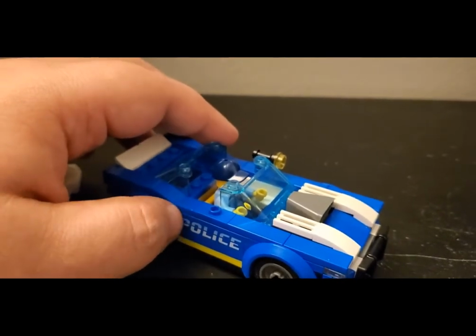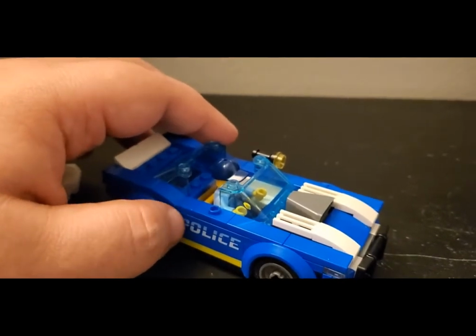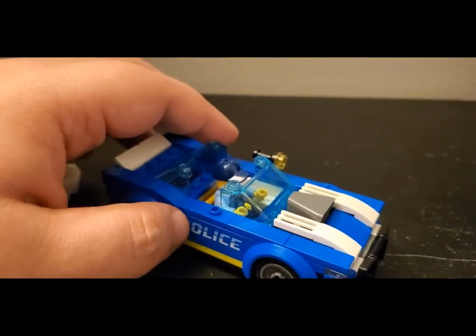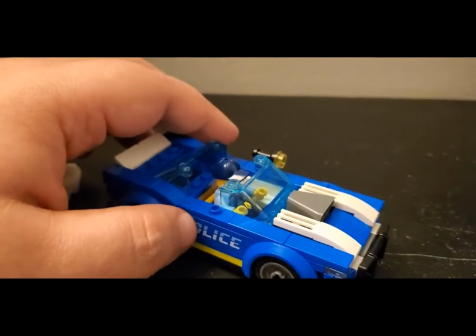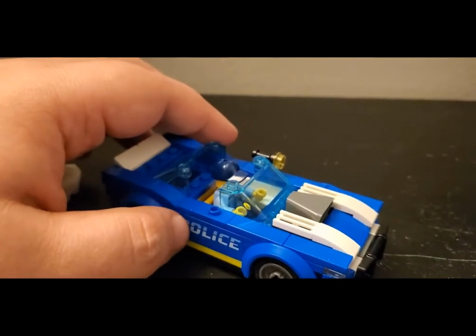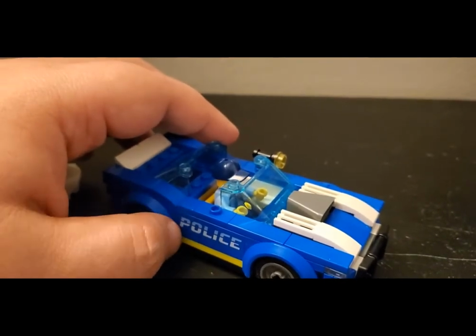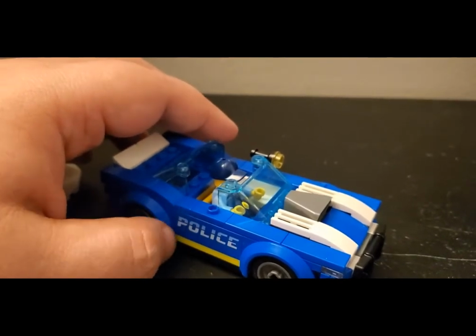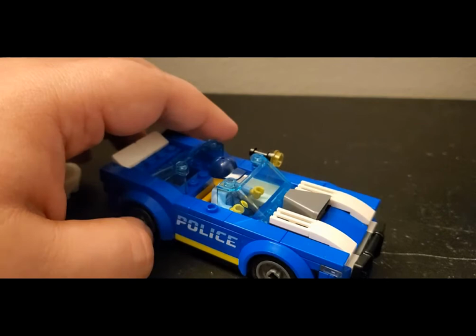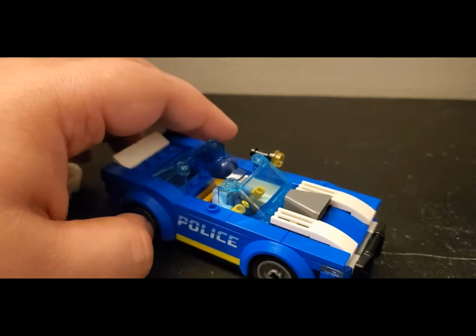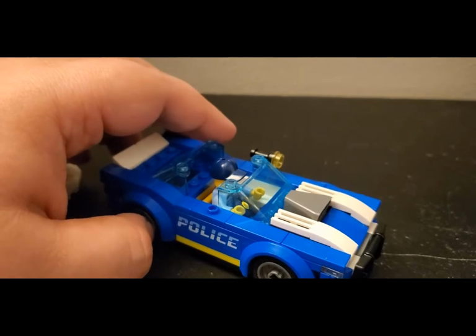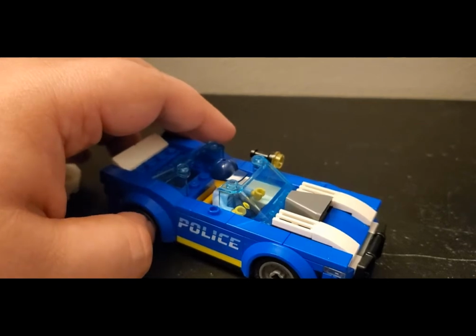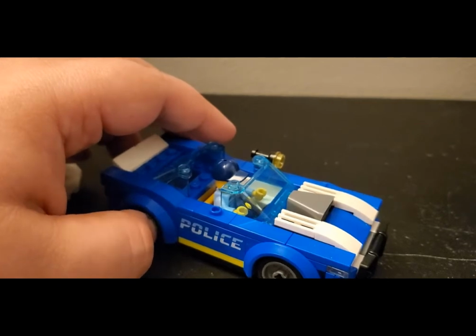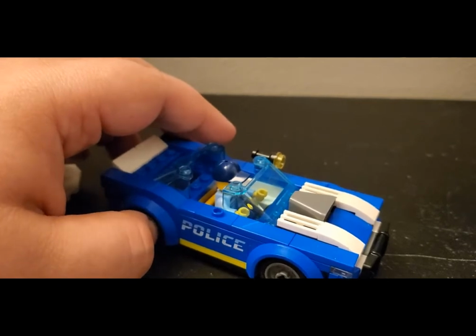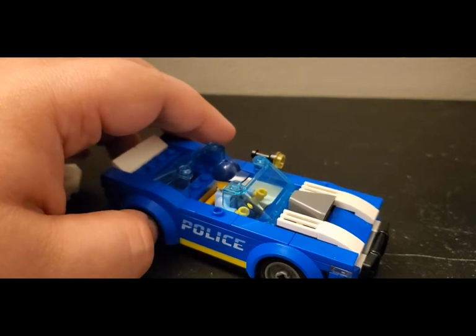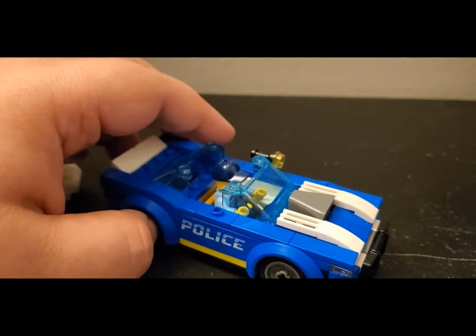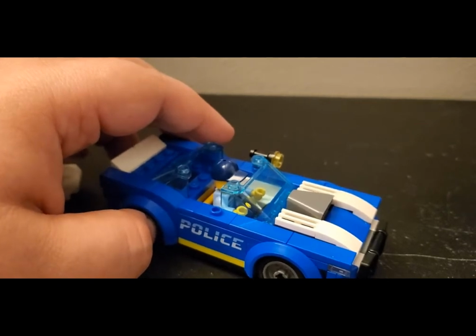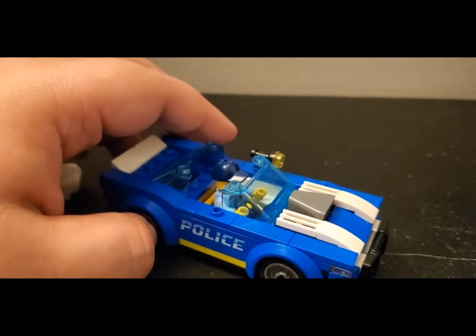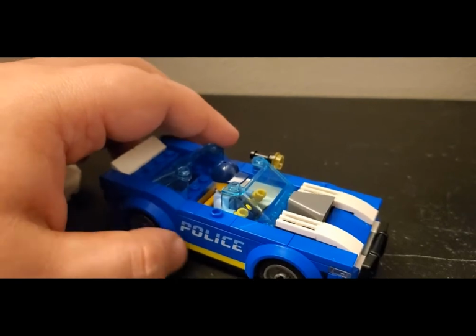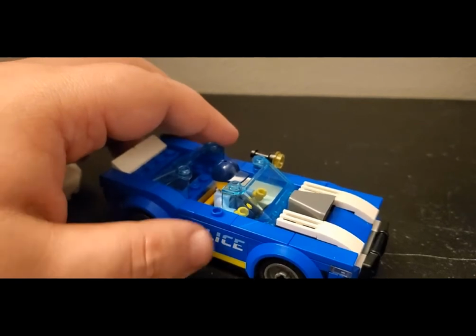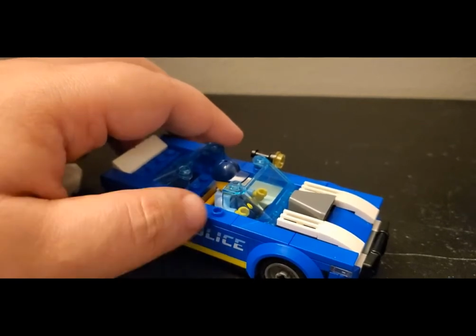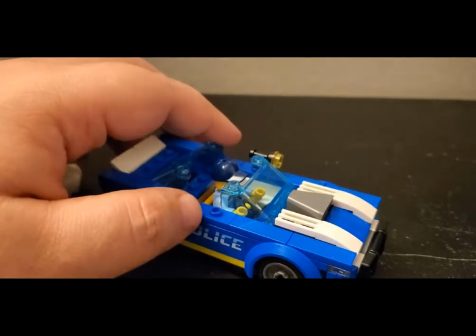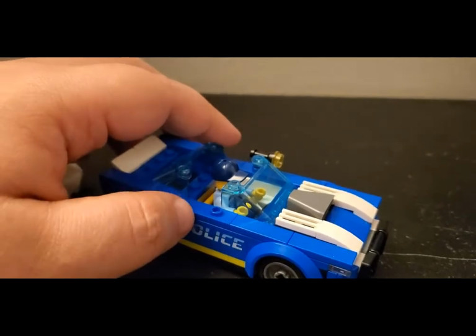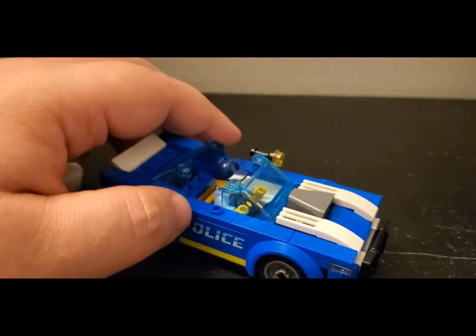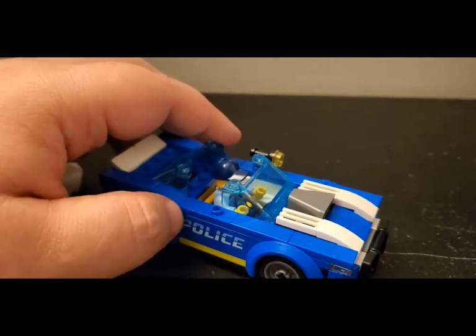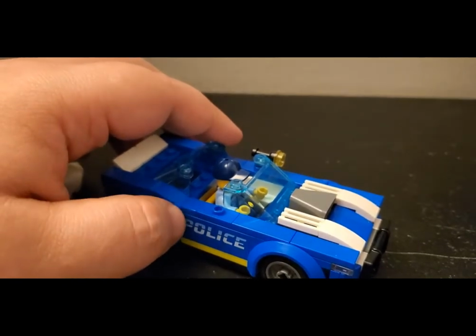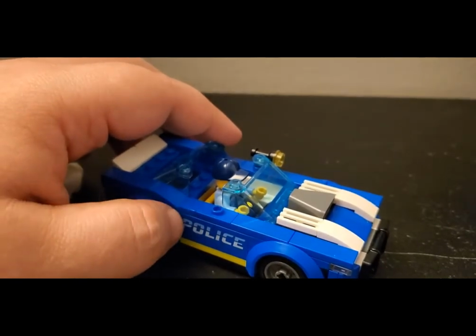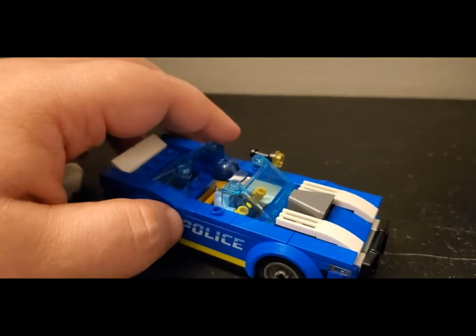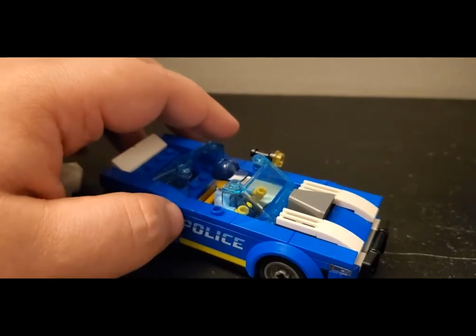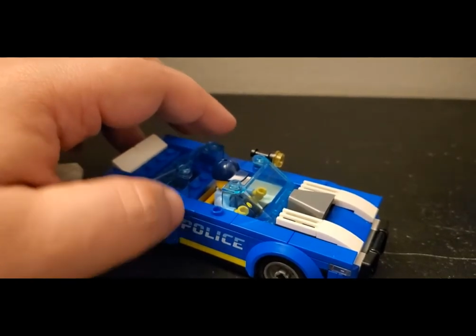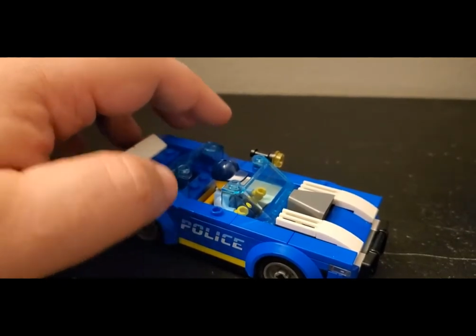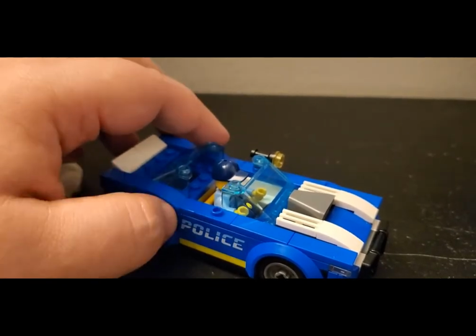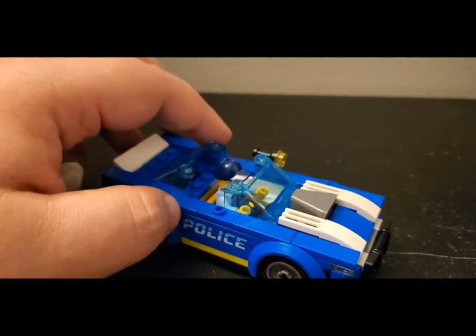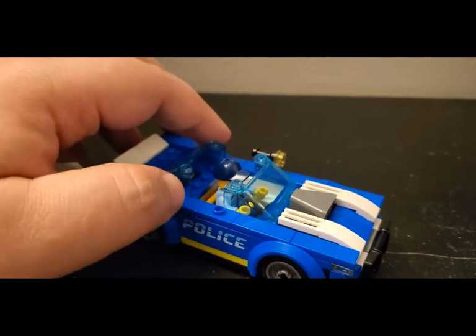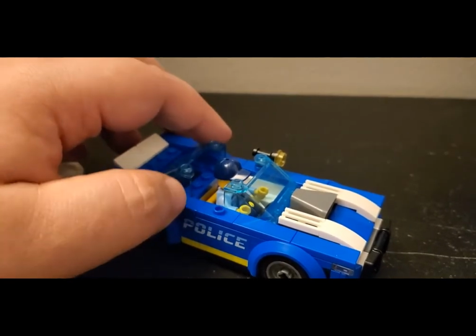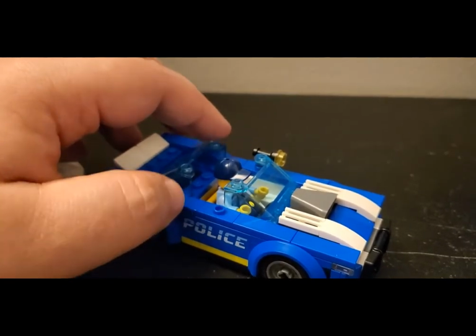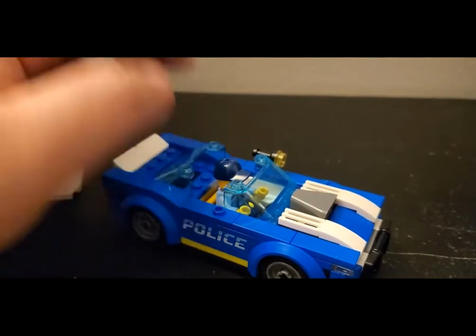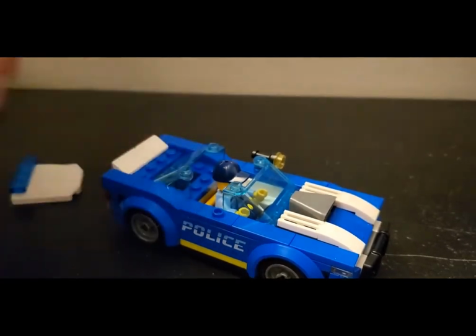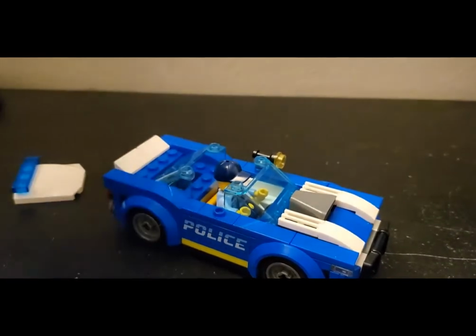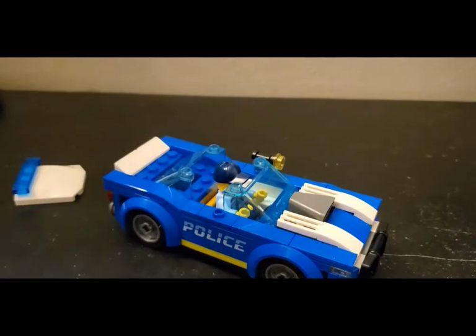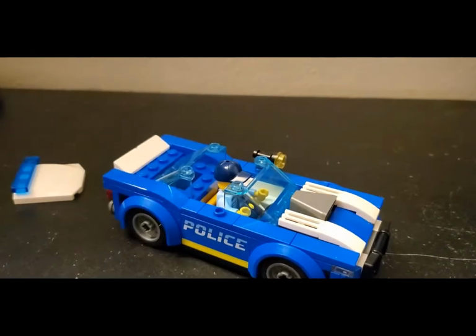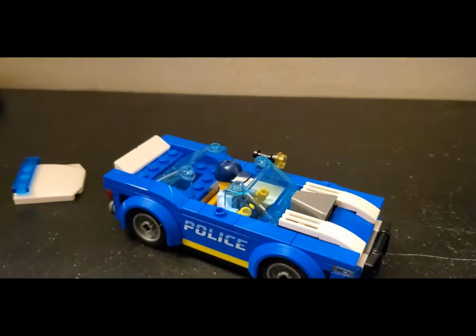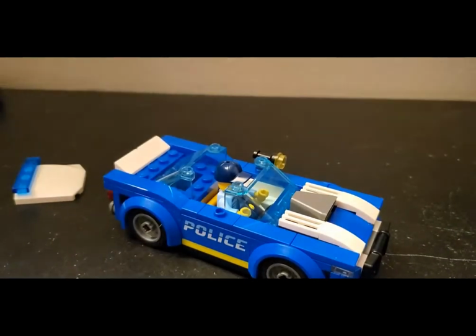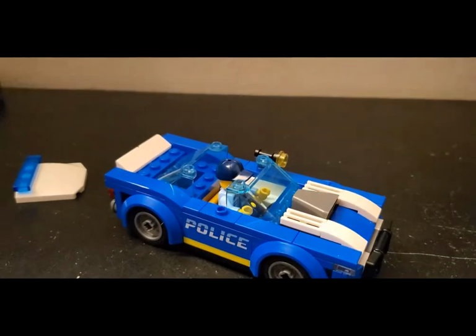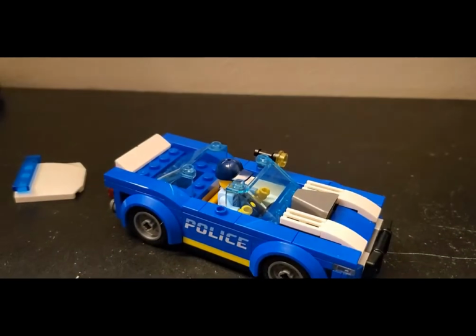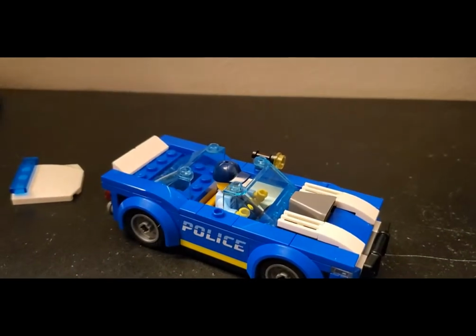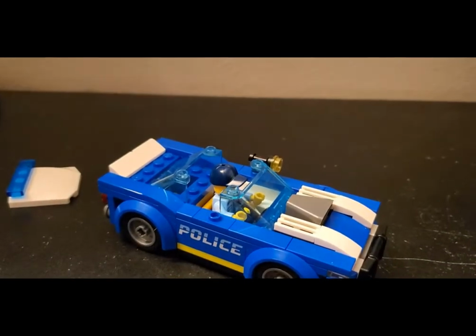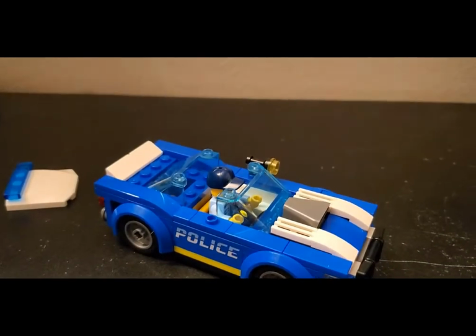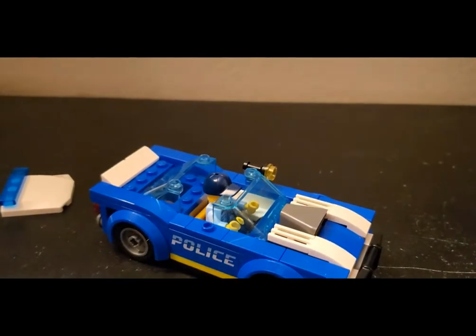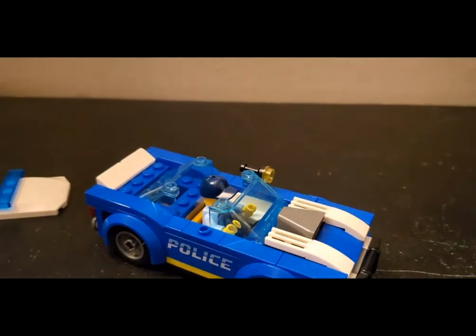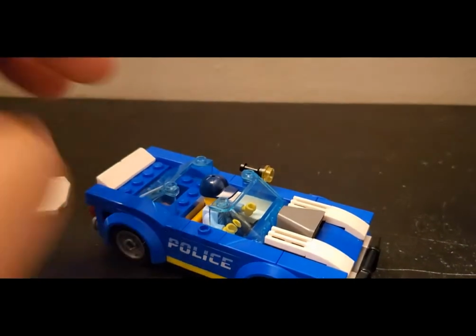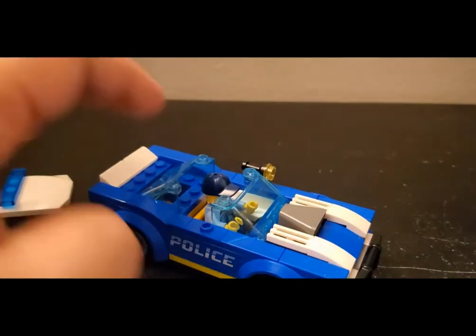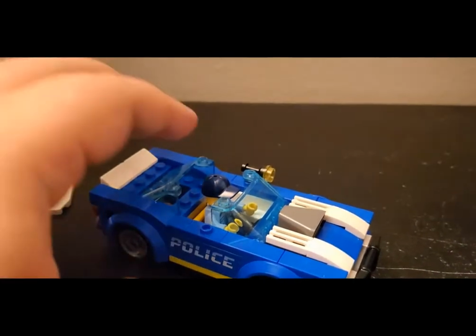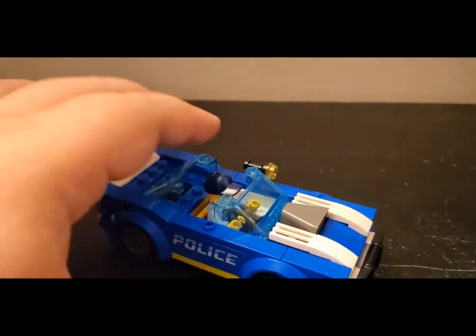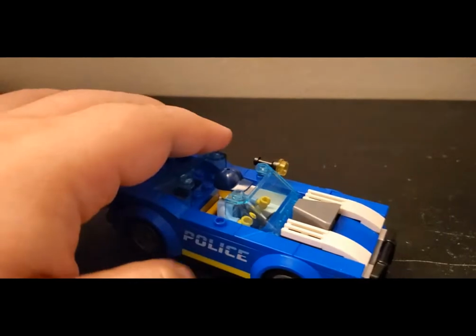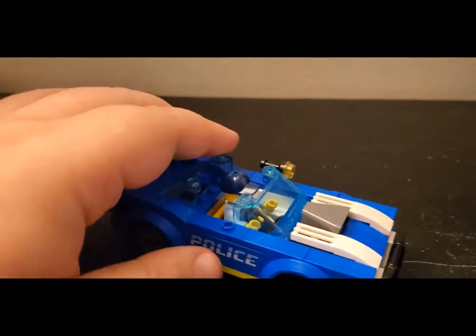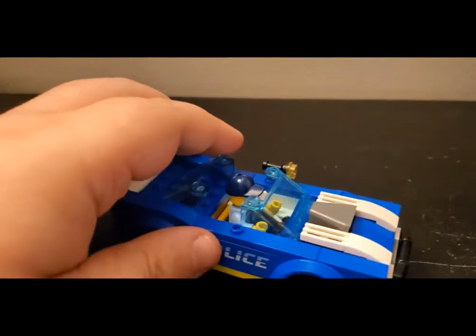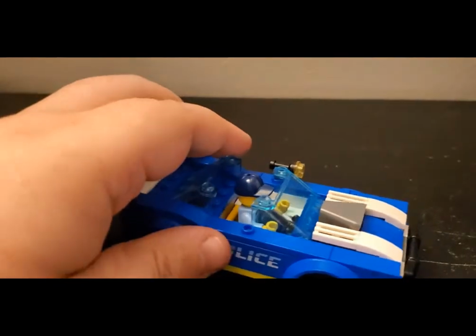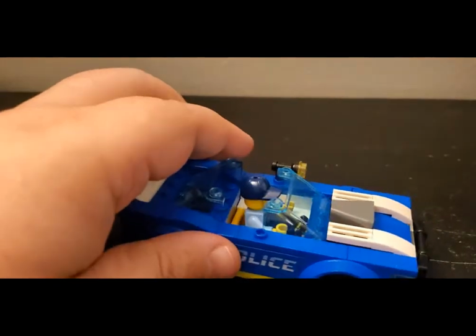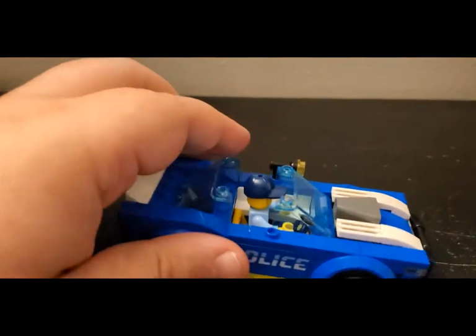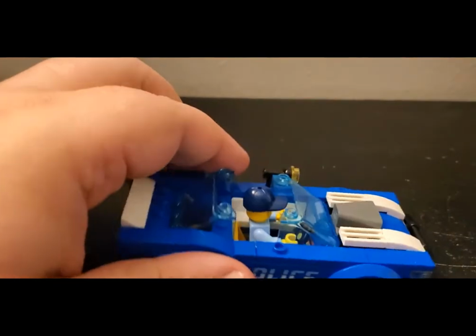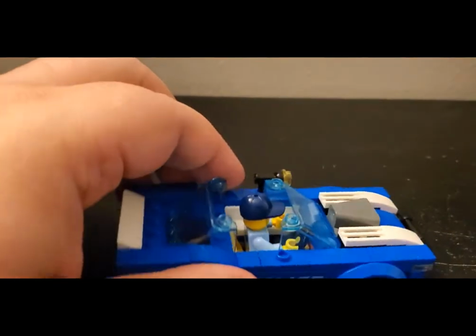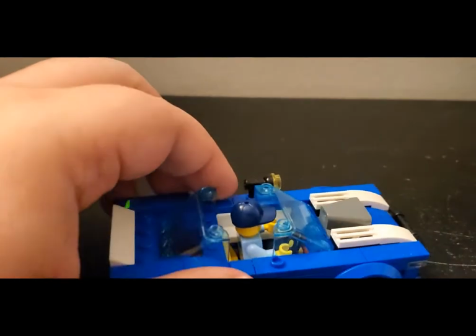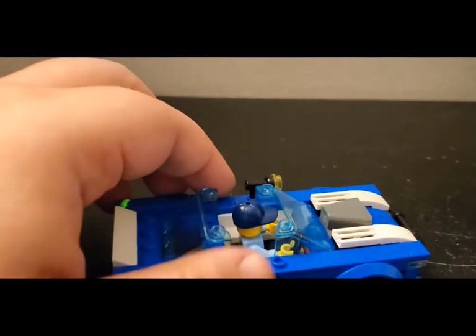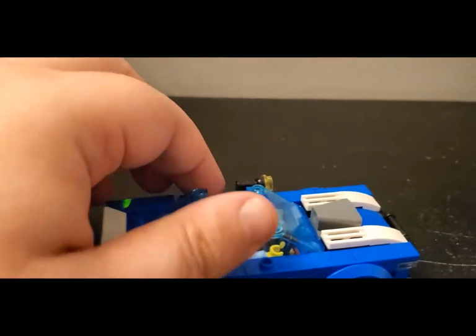There are printed 1x4s with a newer police logo. I do like that. I could see ordering some of these in the future for other builds.